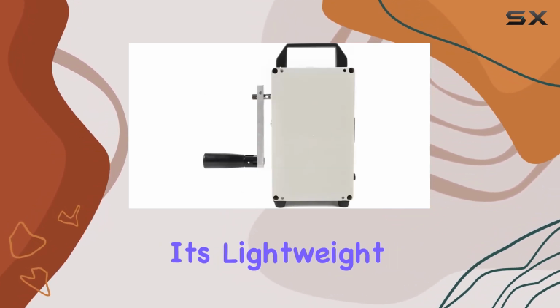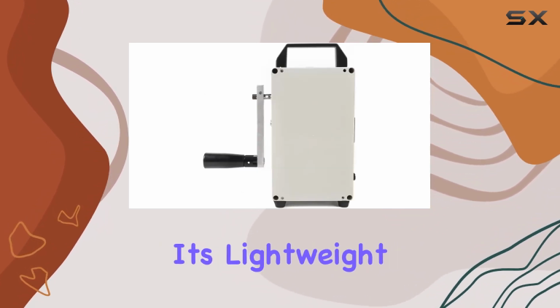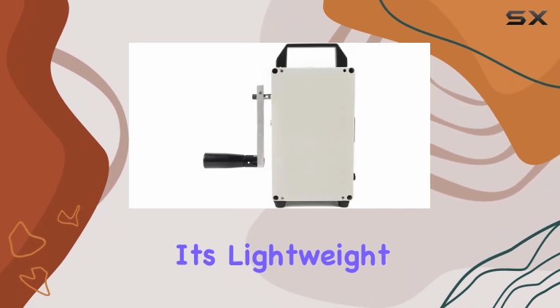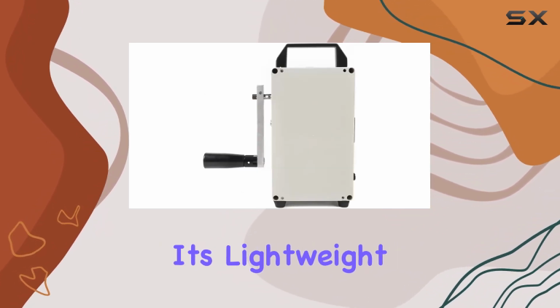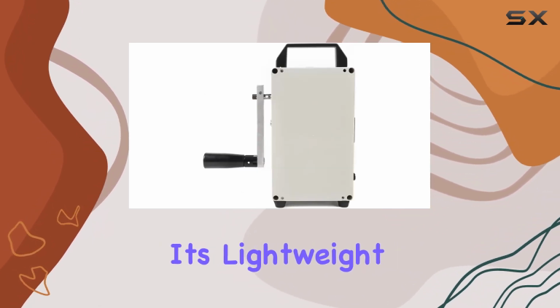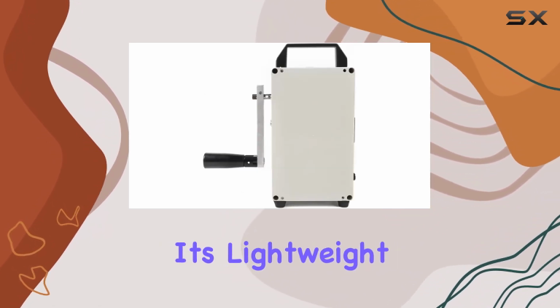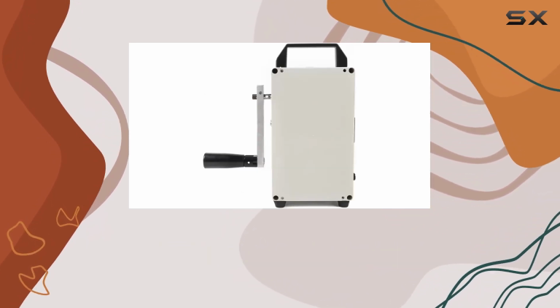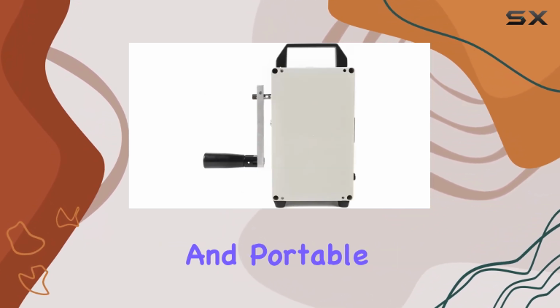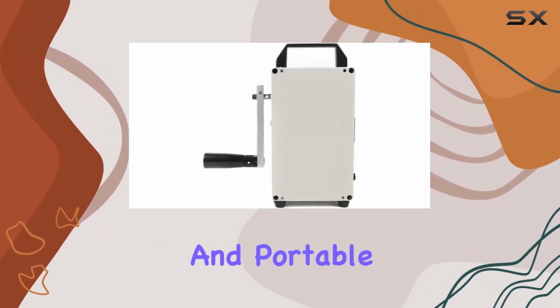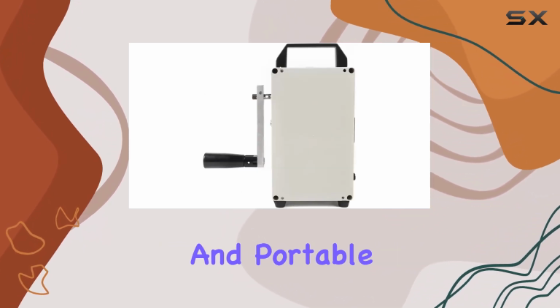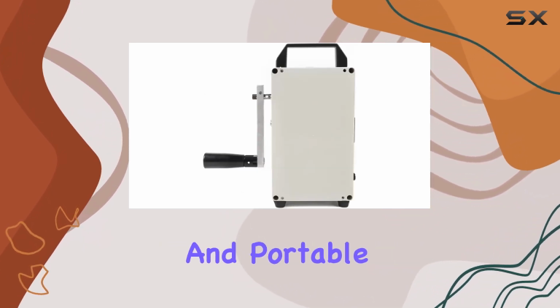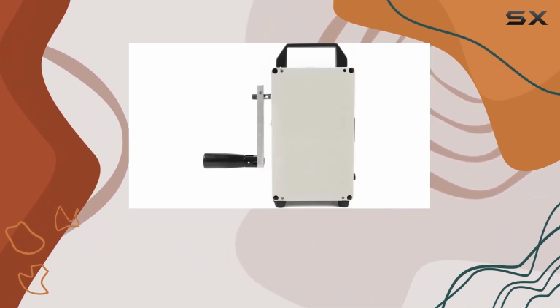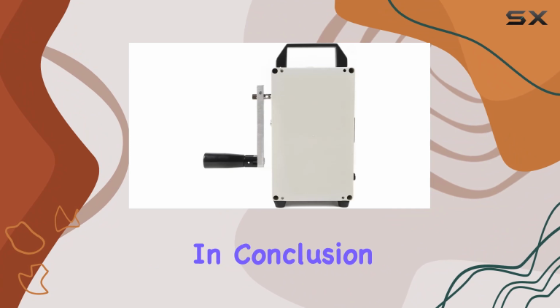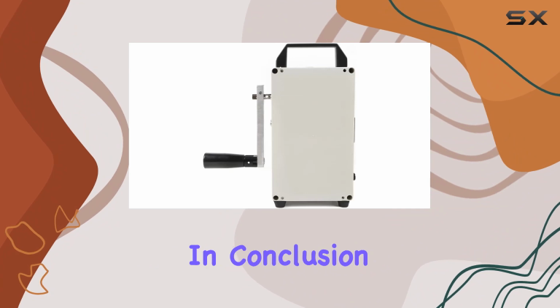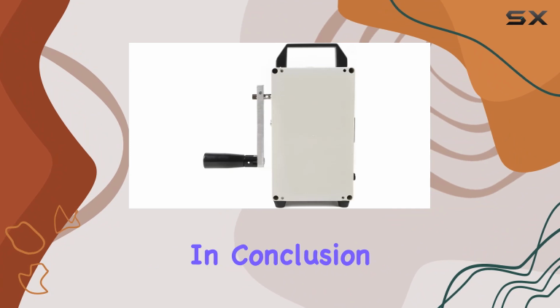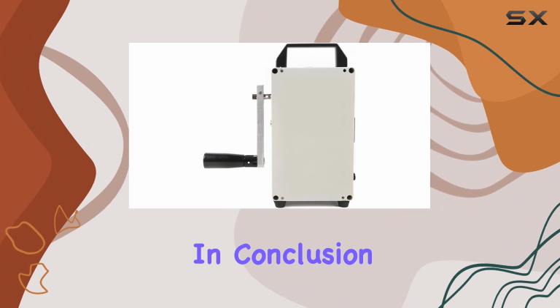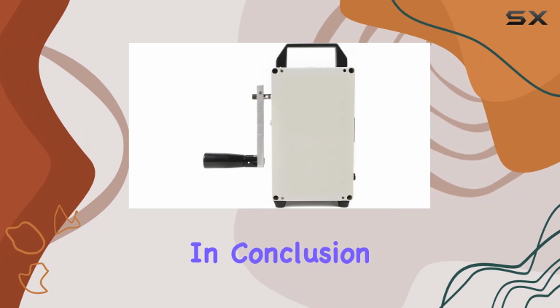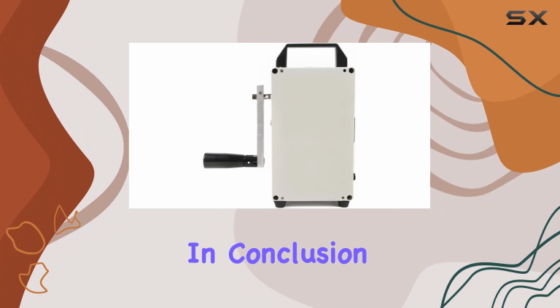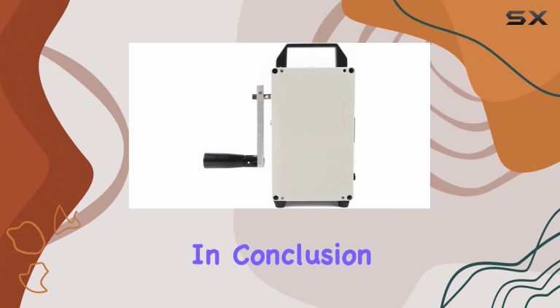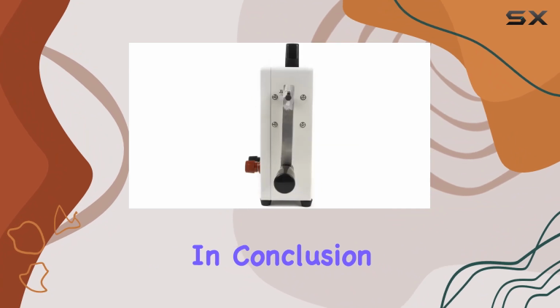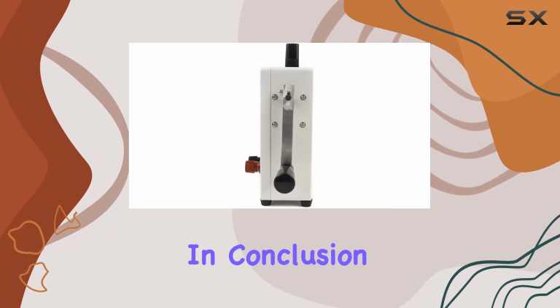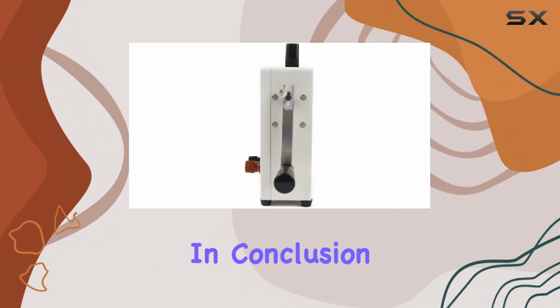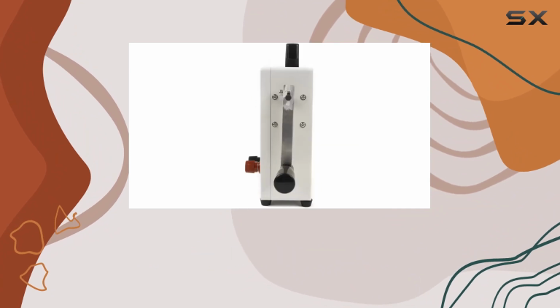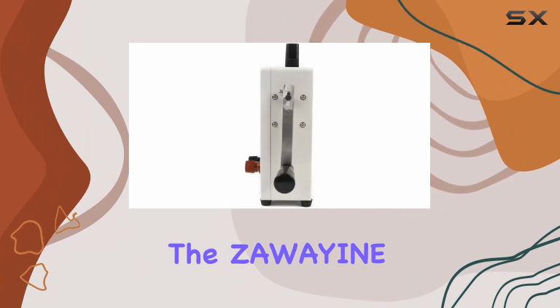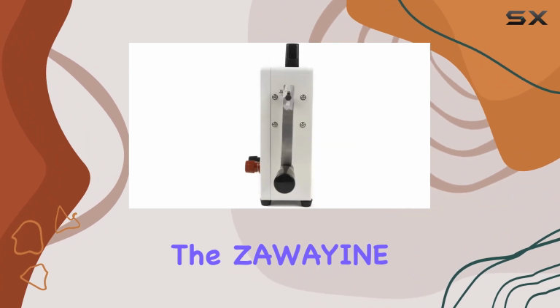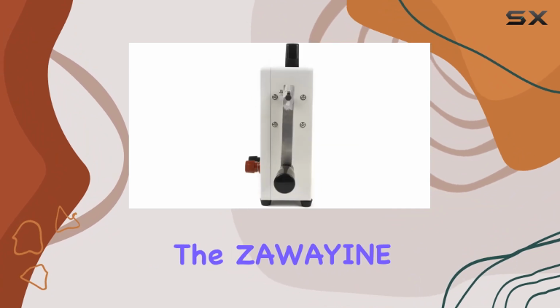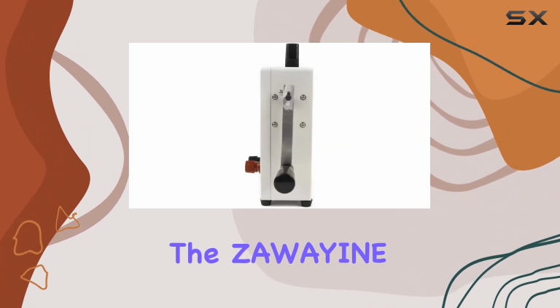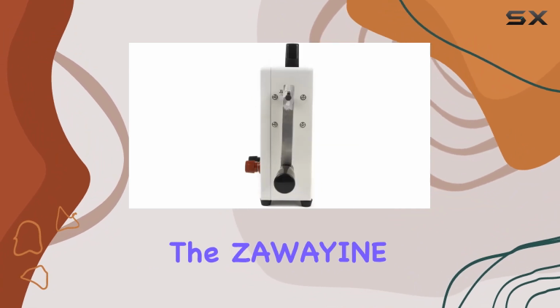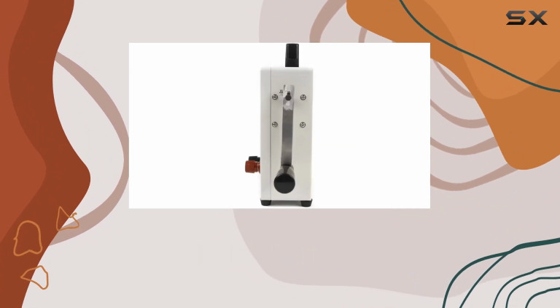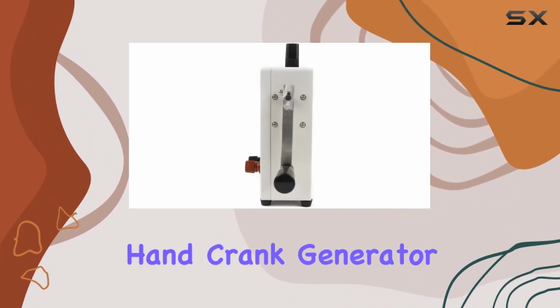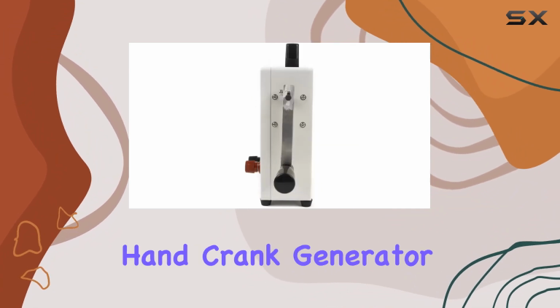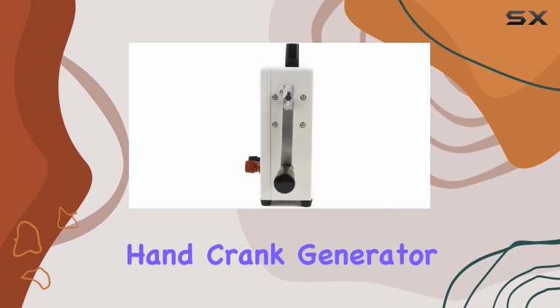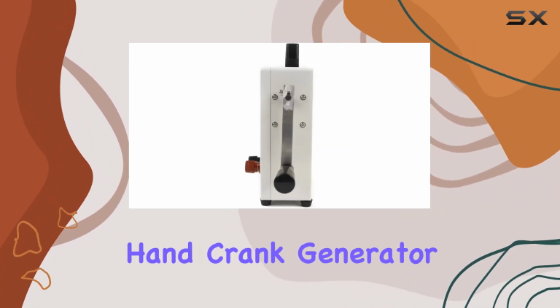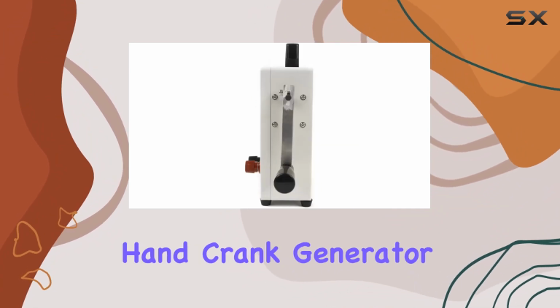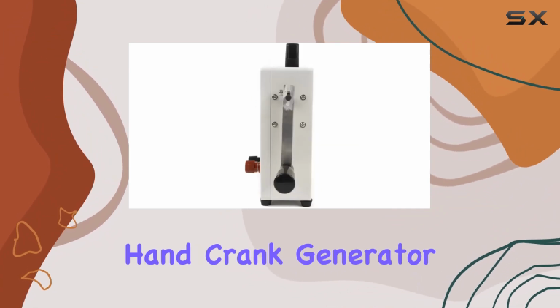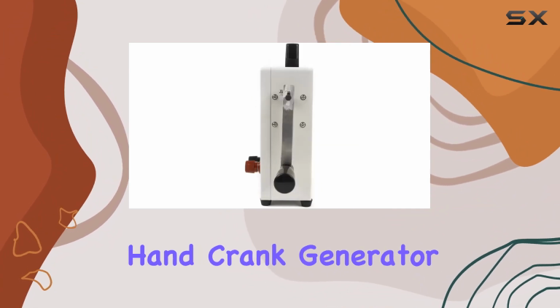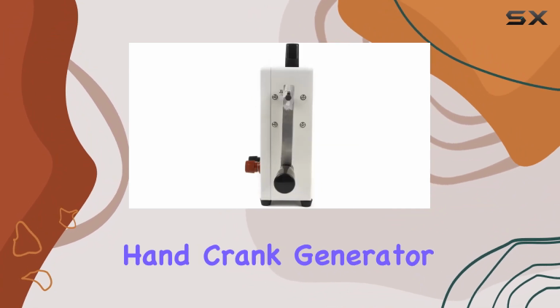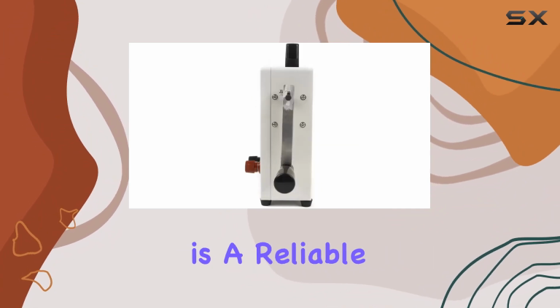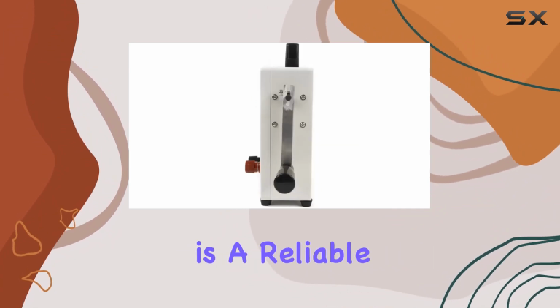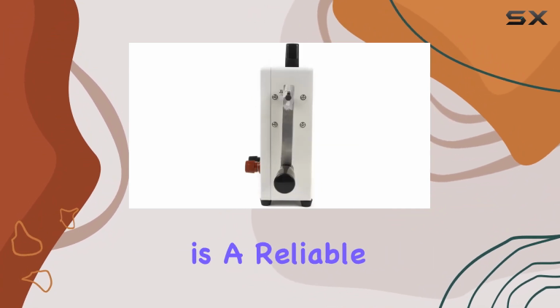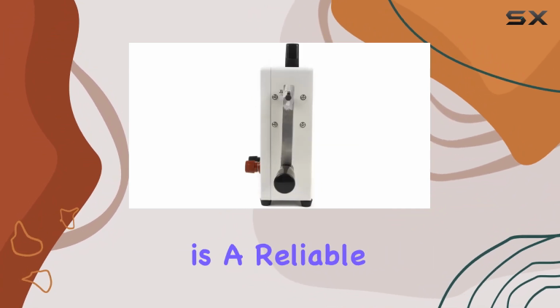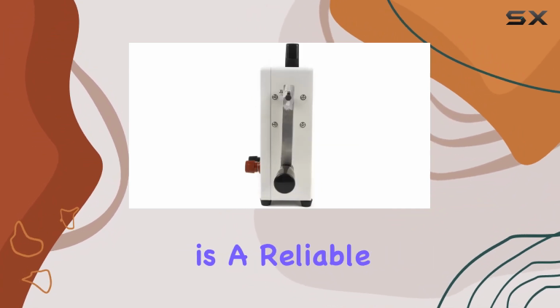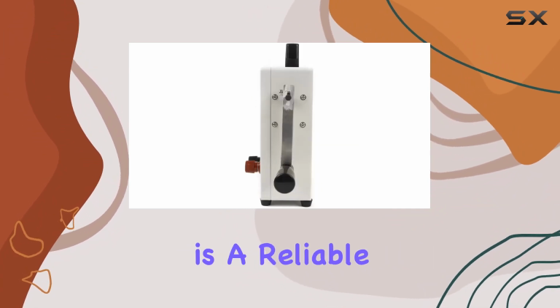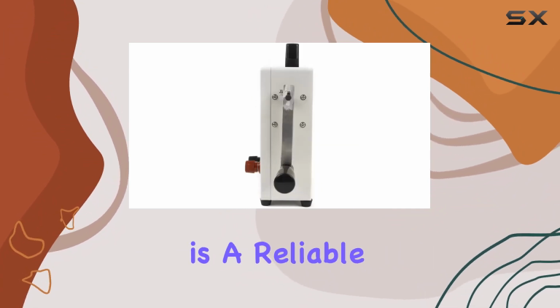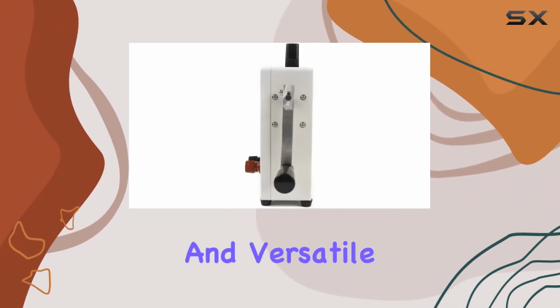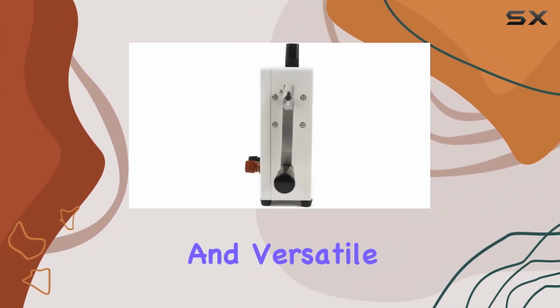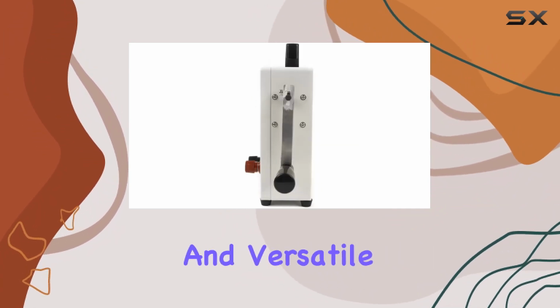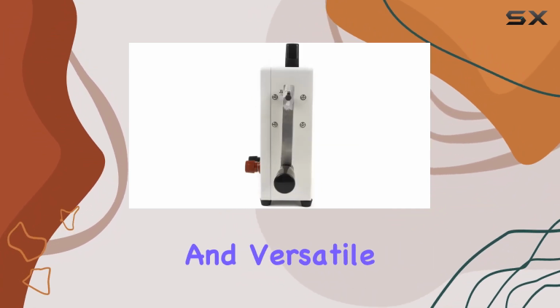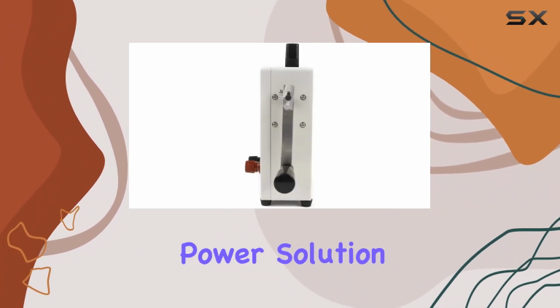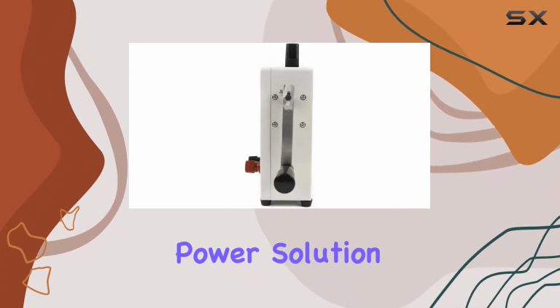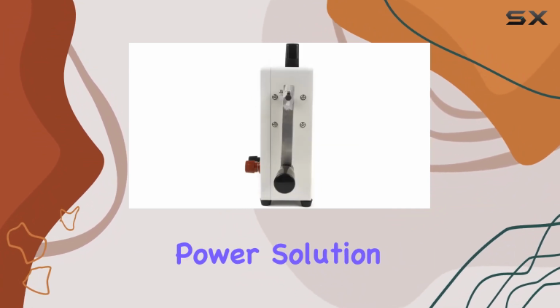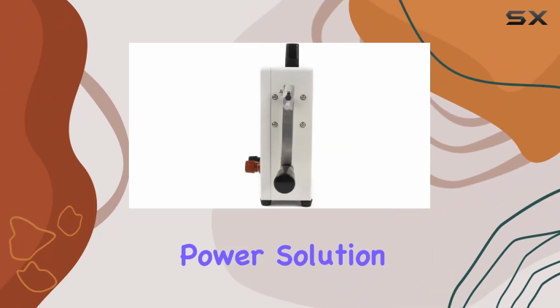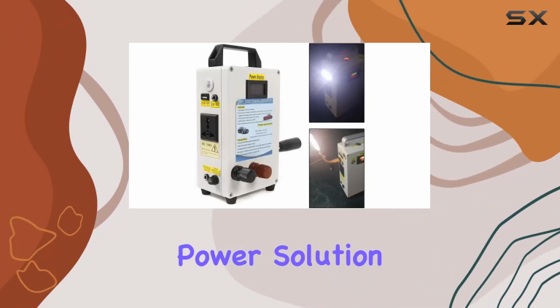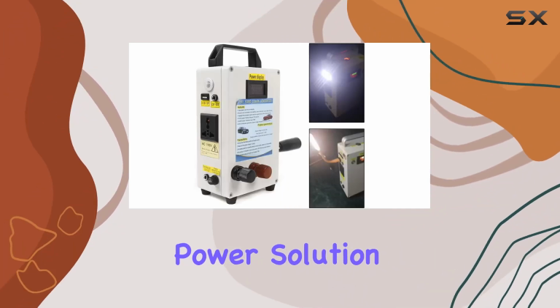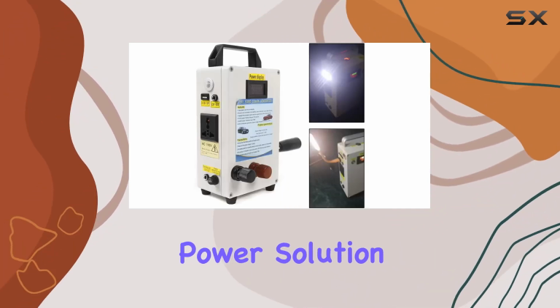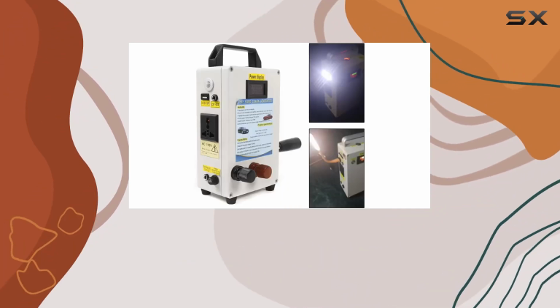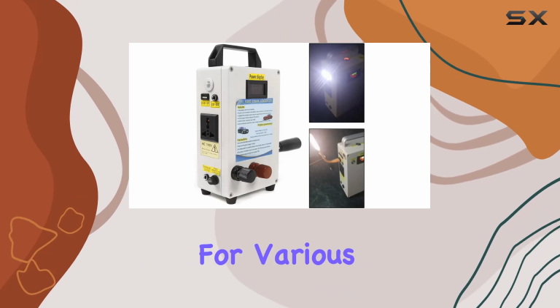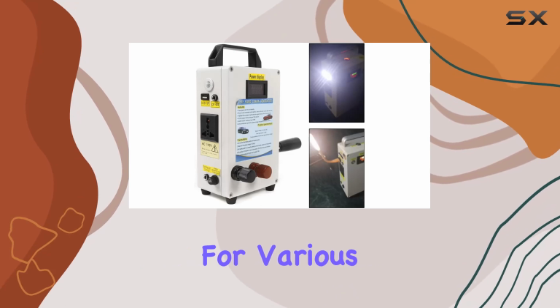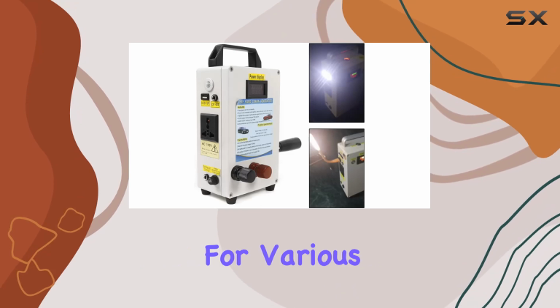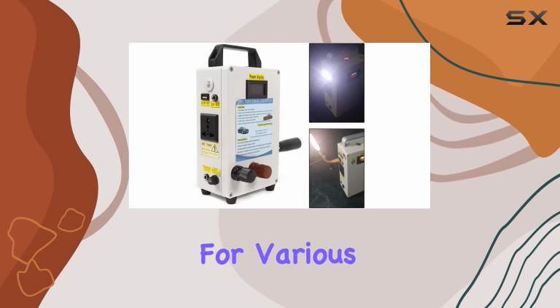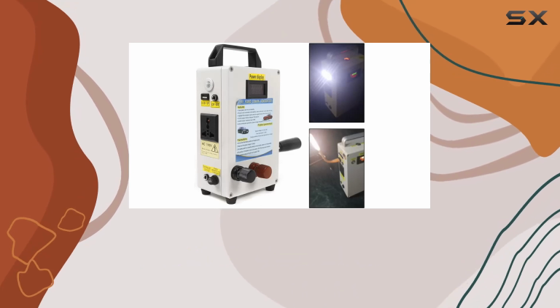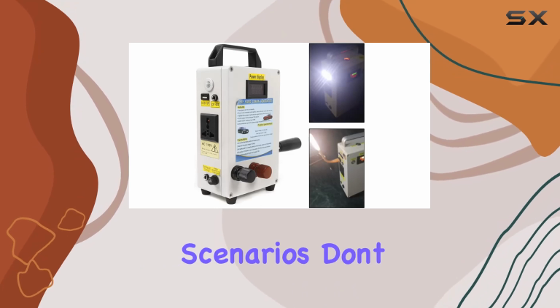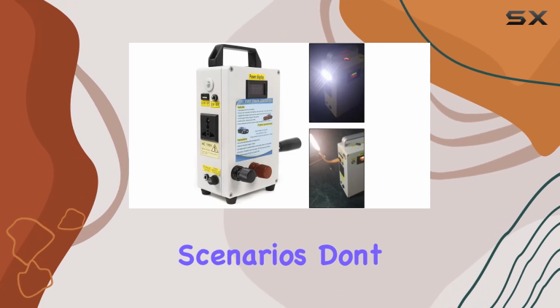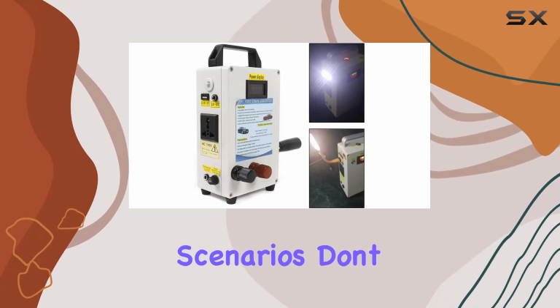At just 1.35kg, it's lightweight and portable. In conclusion, the Zawain Hand Crank Generator is a reliable and versatile power solution for various scenarios.